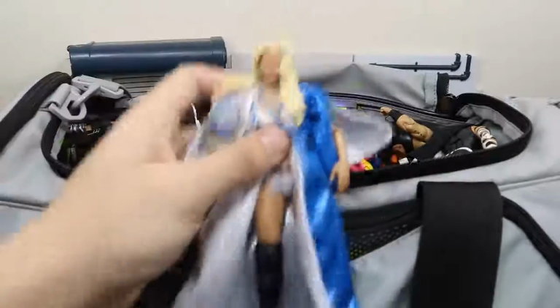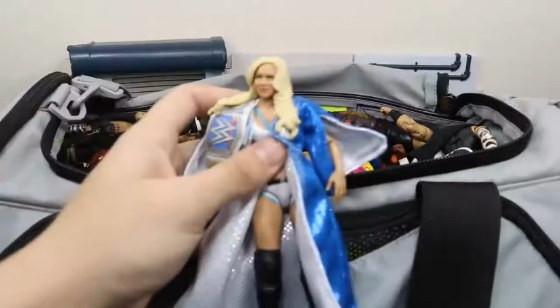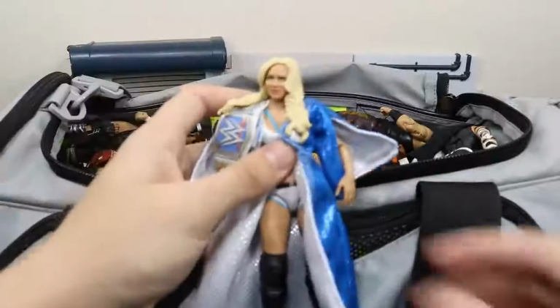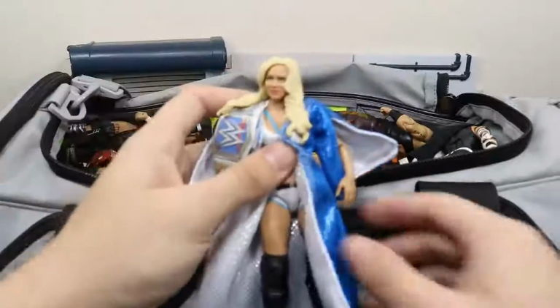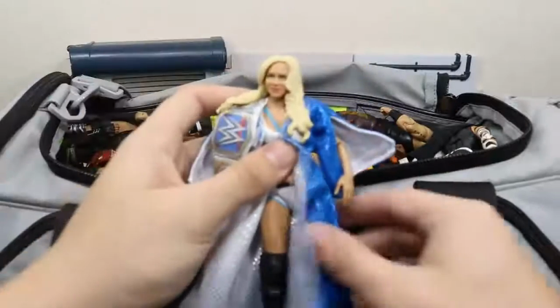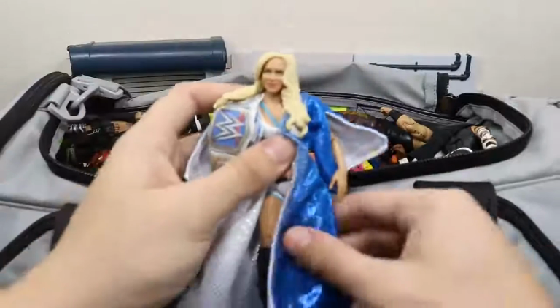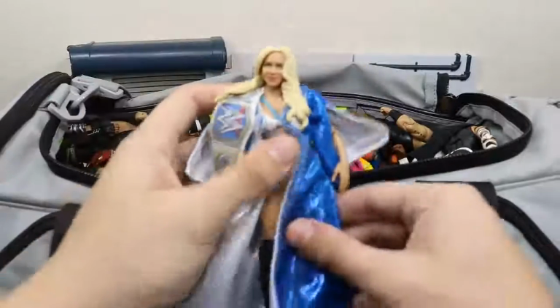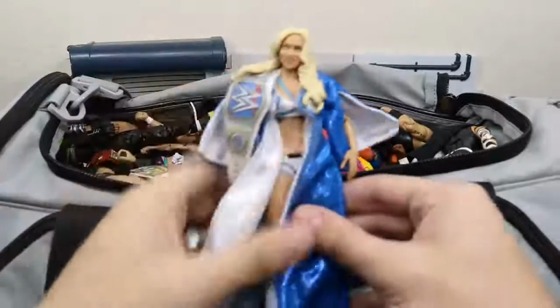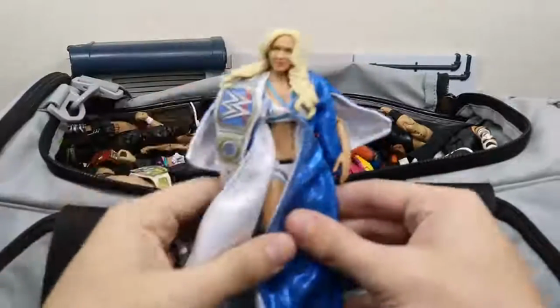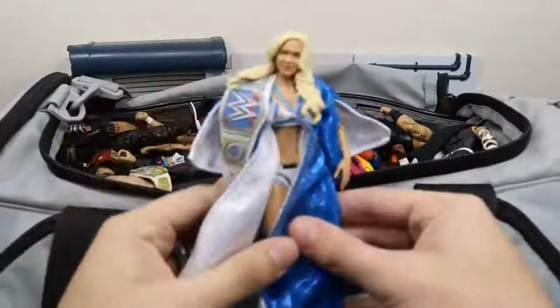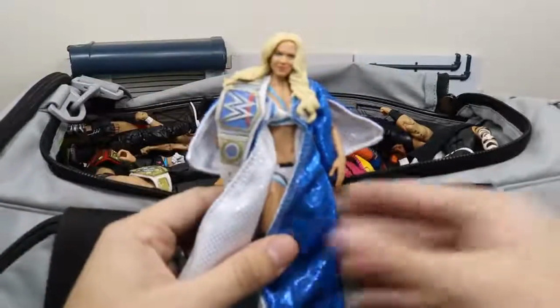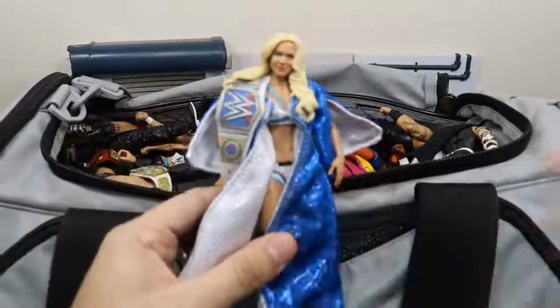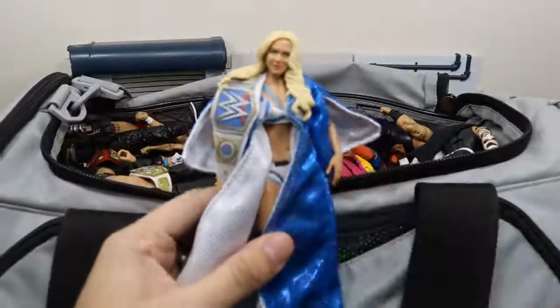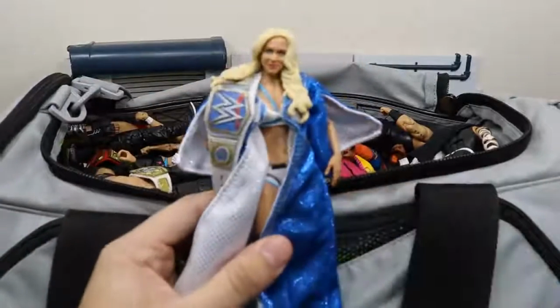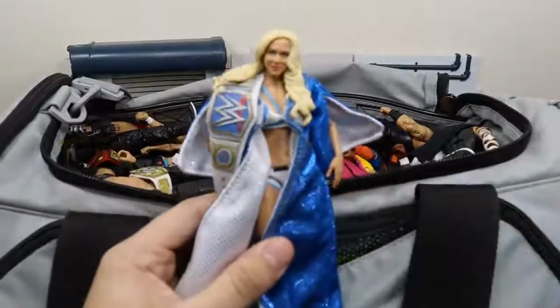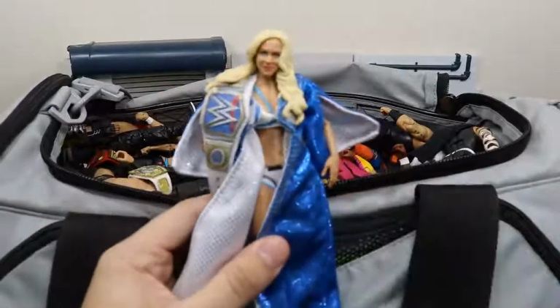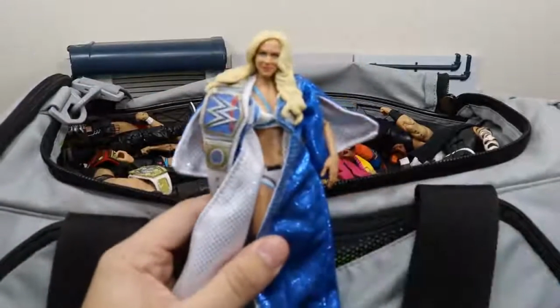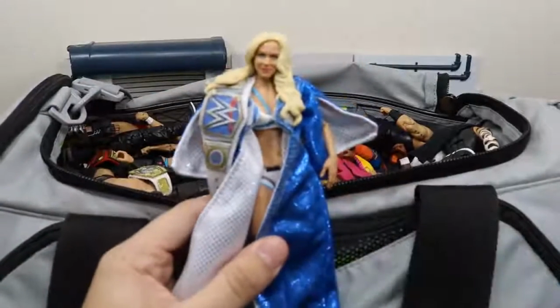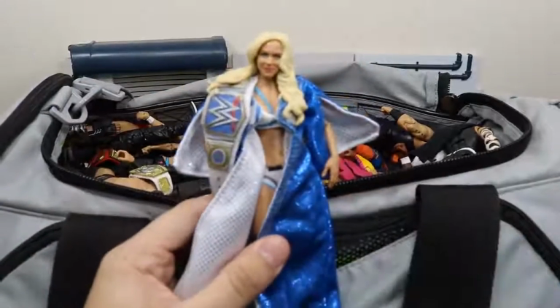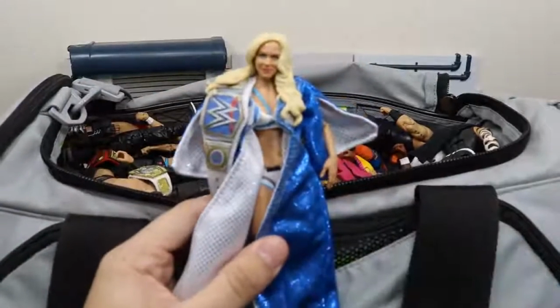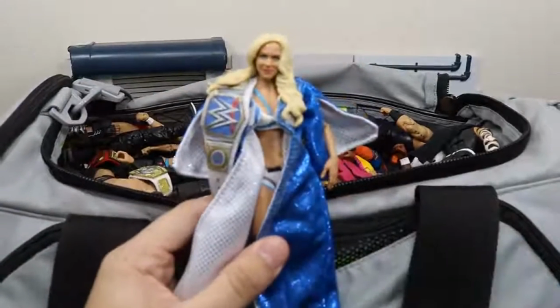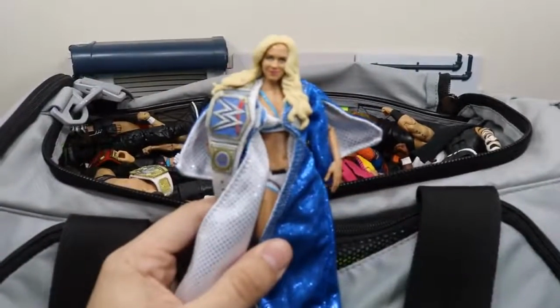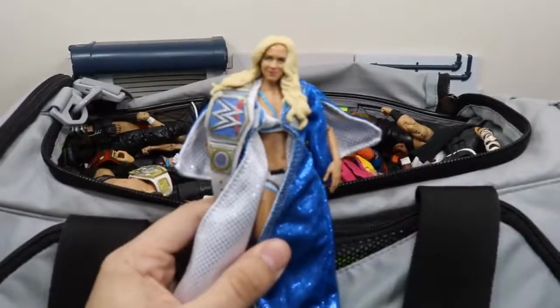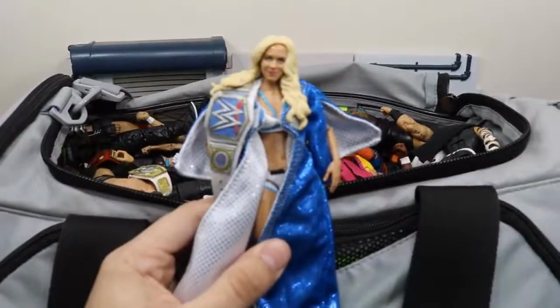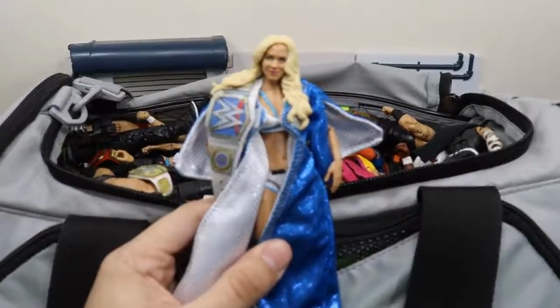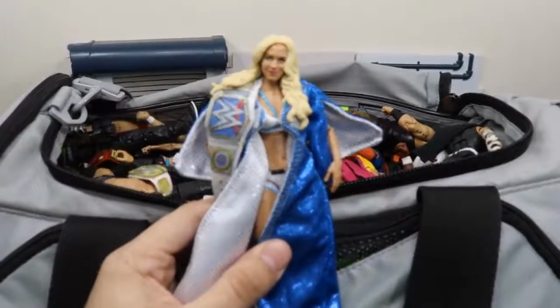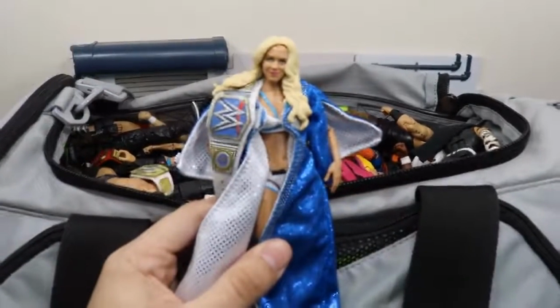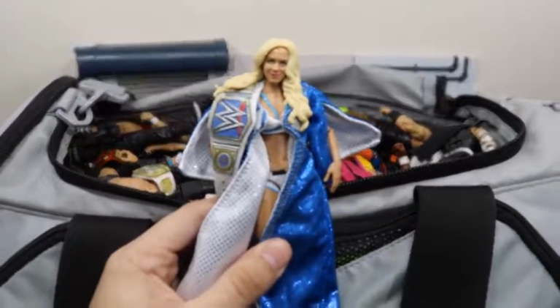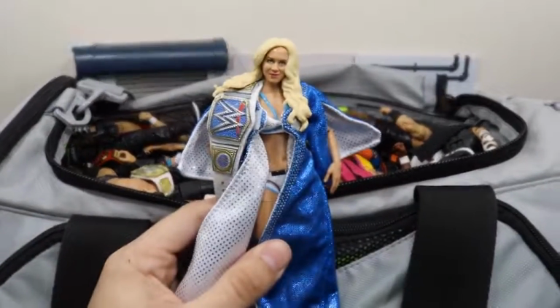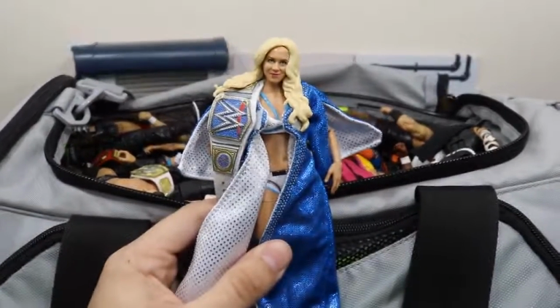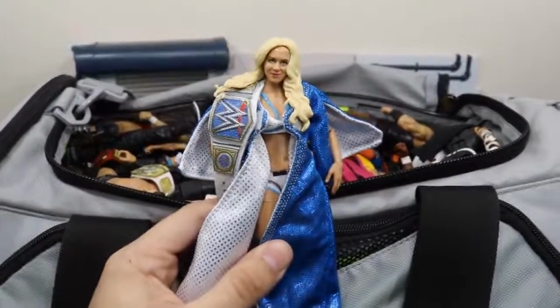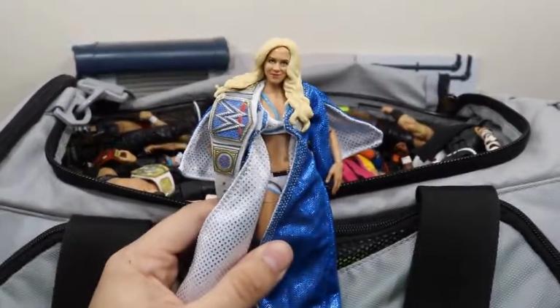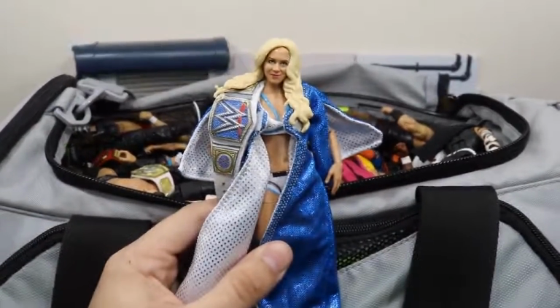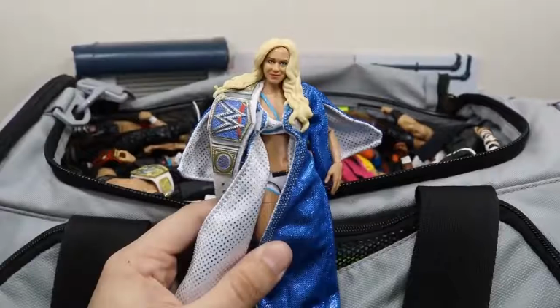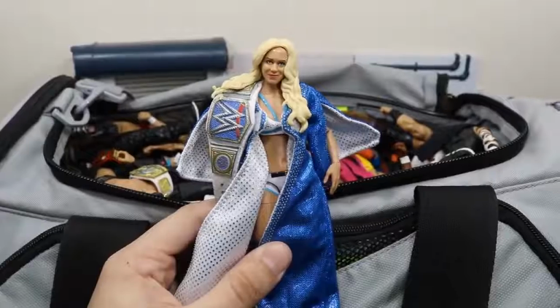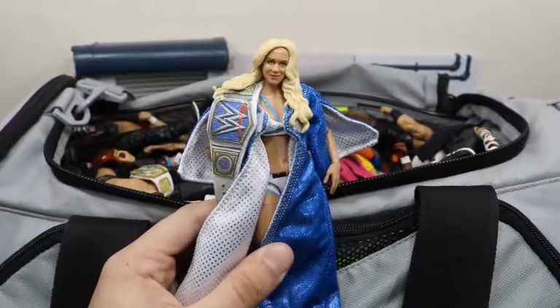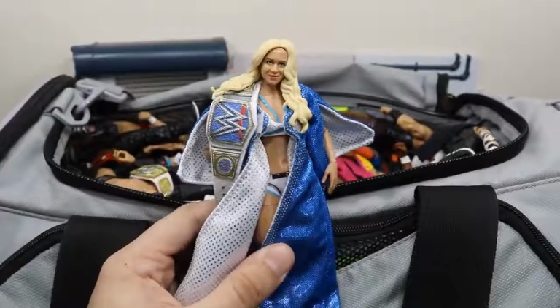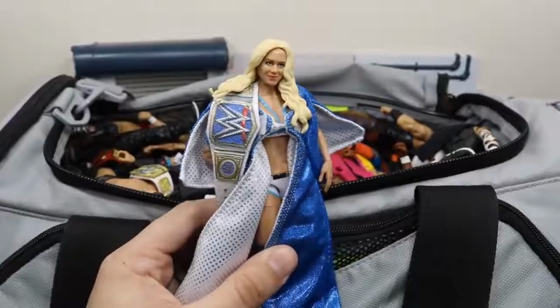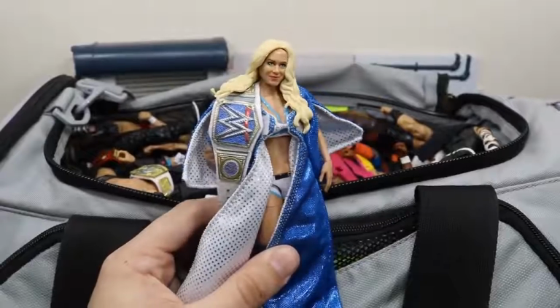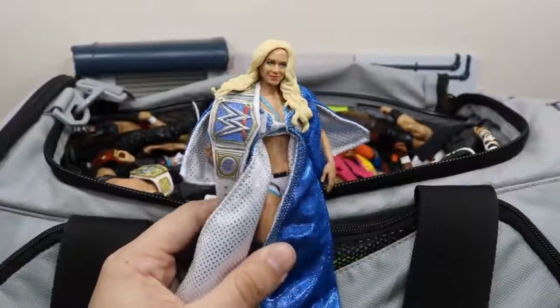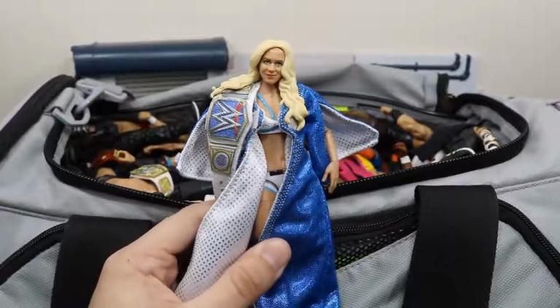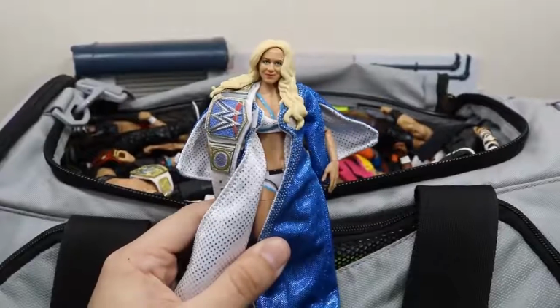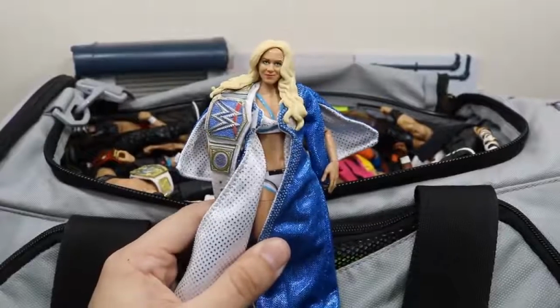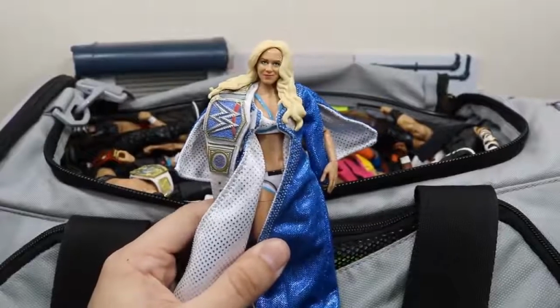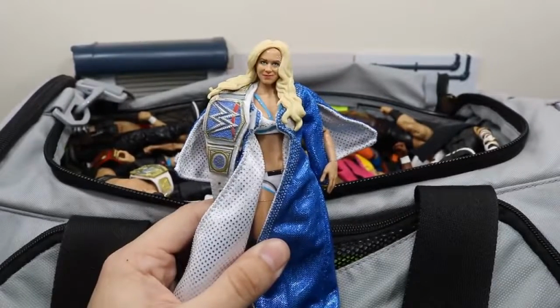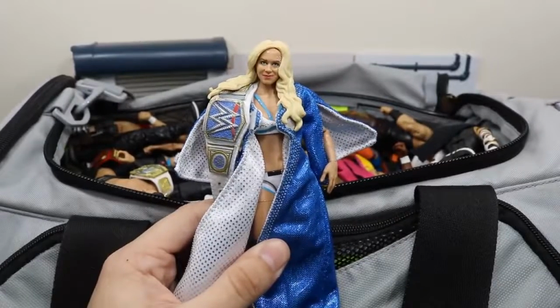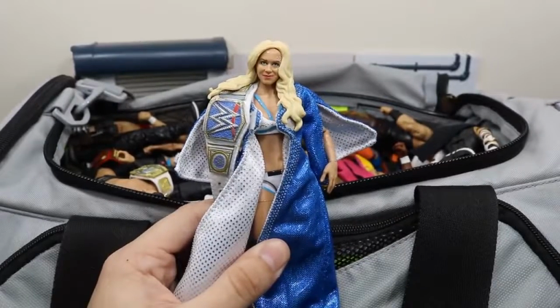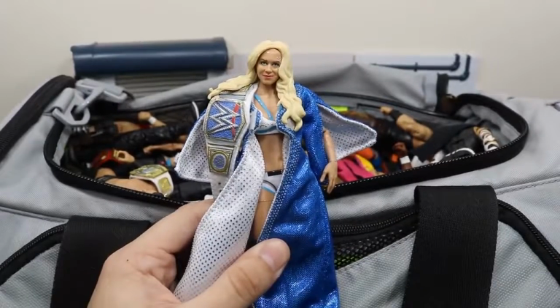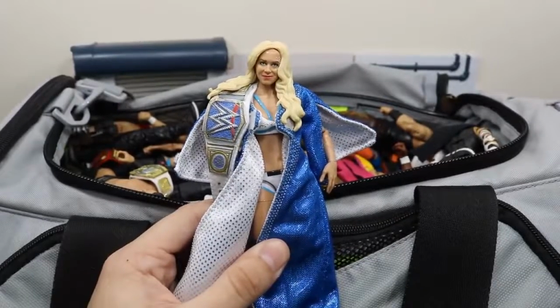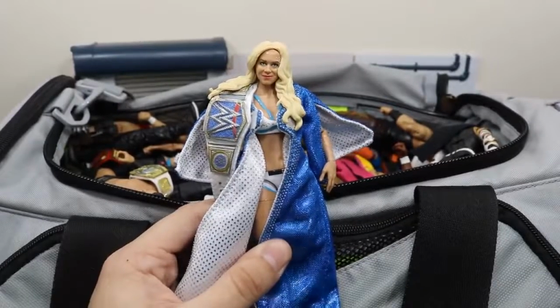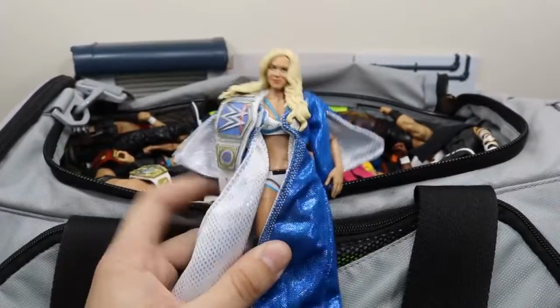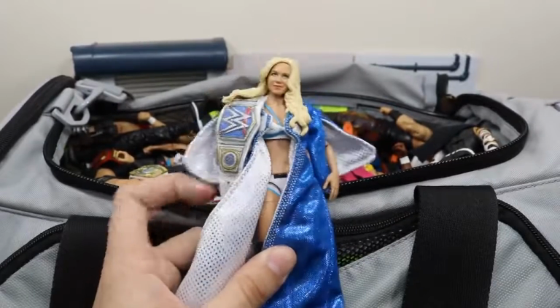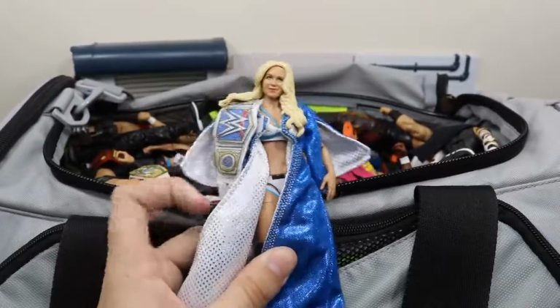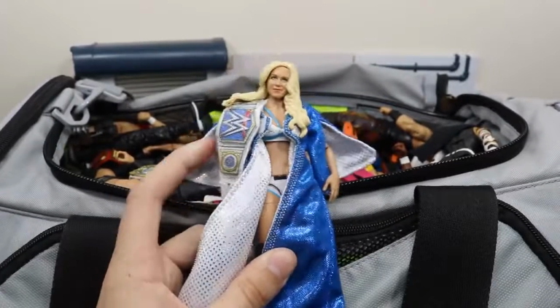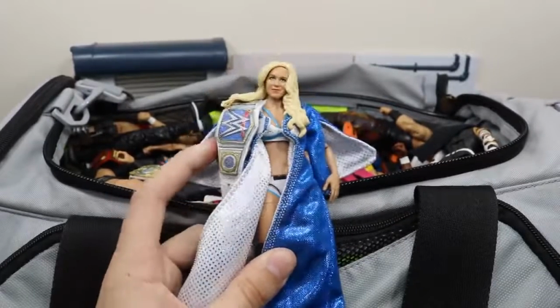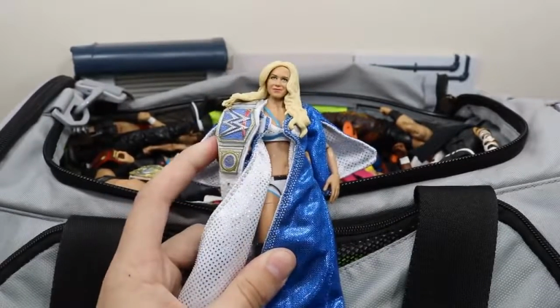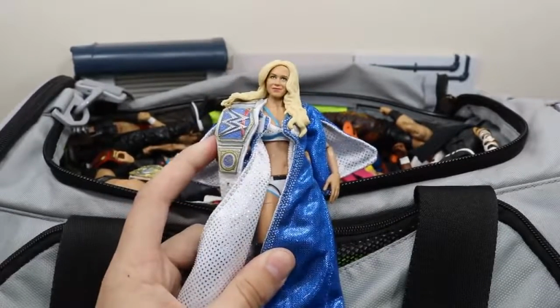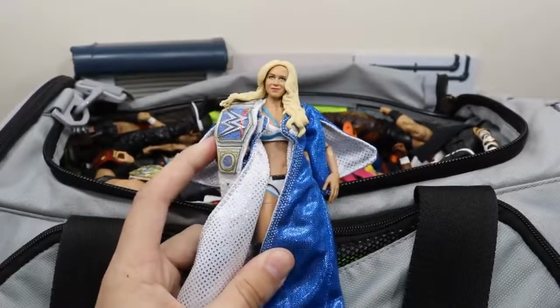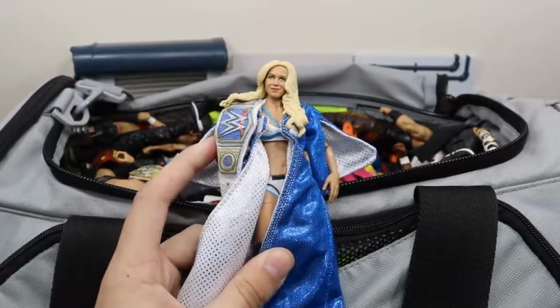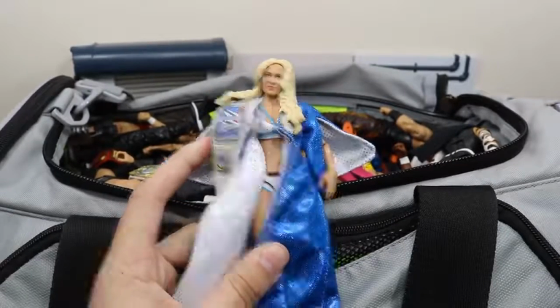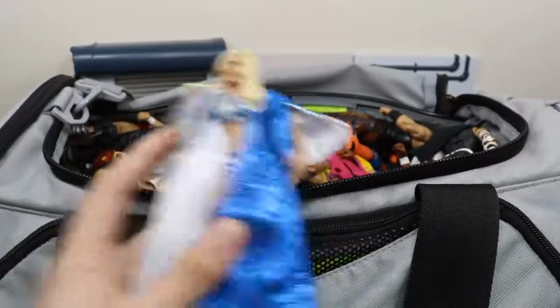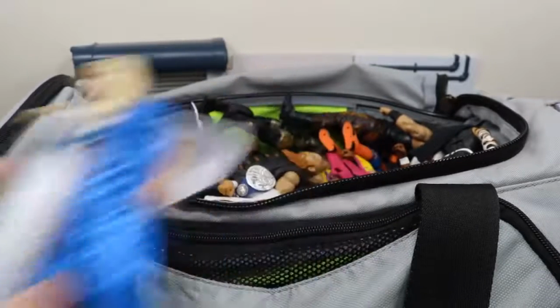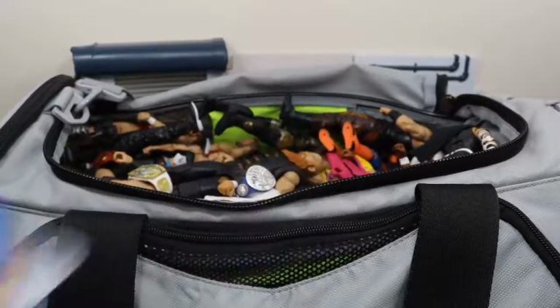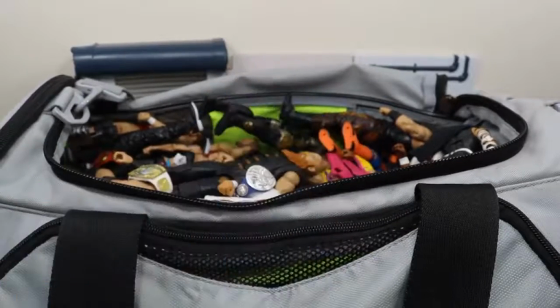Next up we have the SmackDown Live Women's Champion Charlotte right here with her SmackDown Live Women's Championship that I custom made myself.